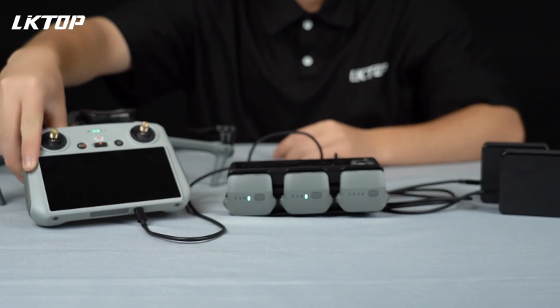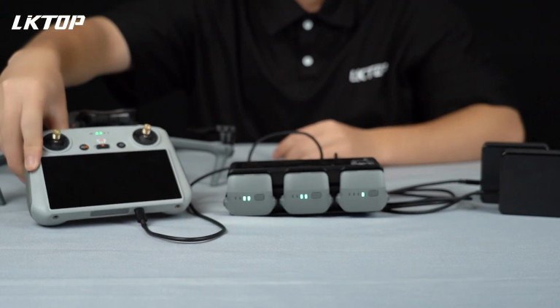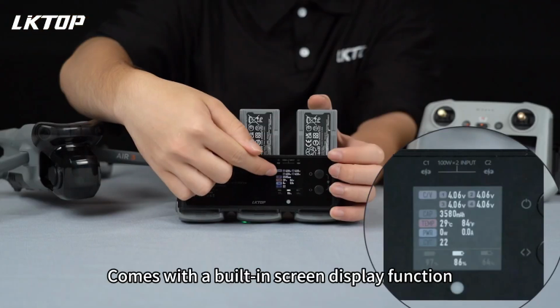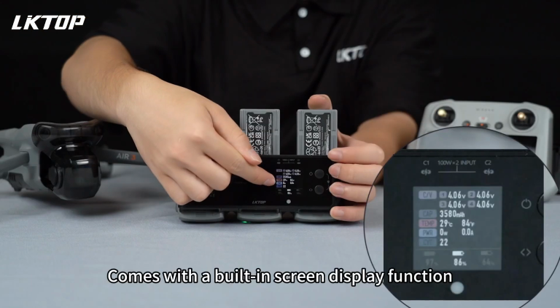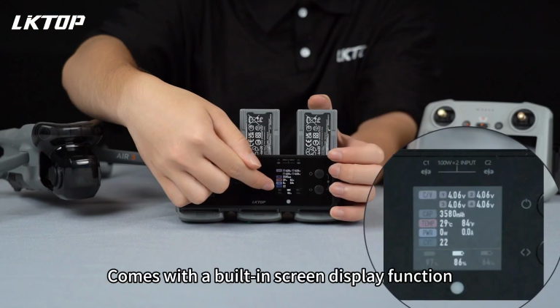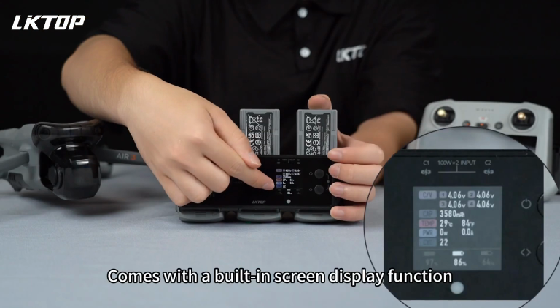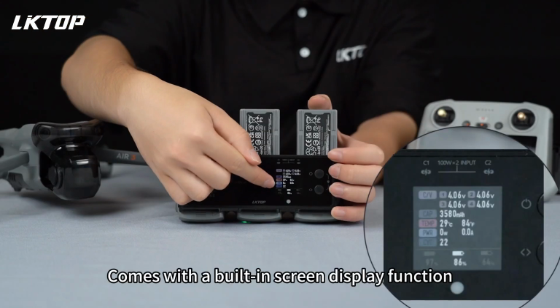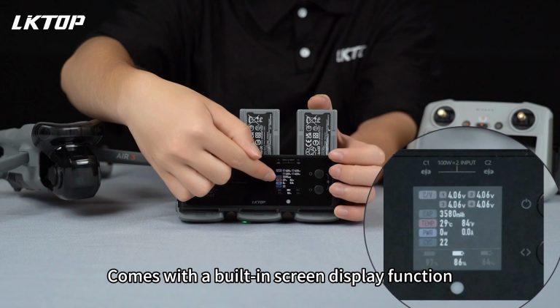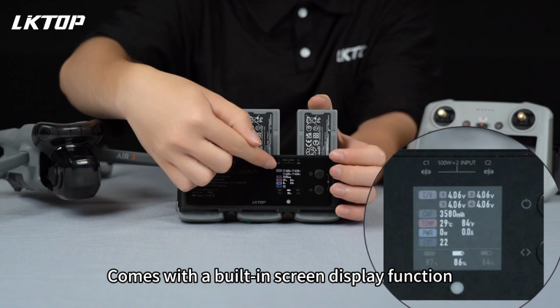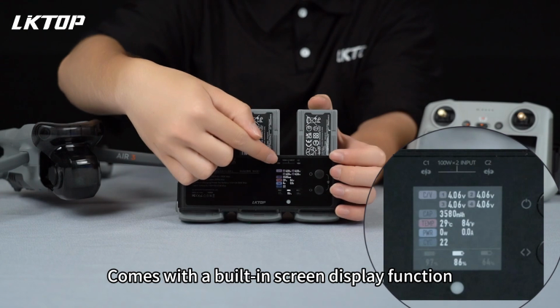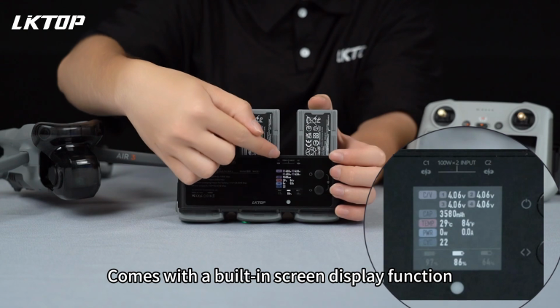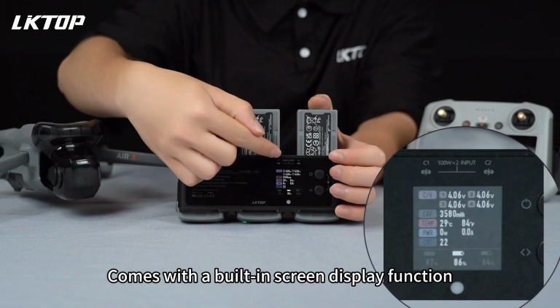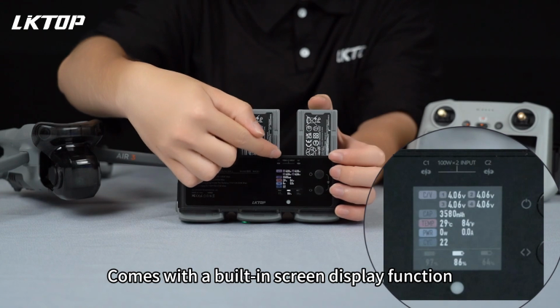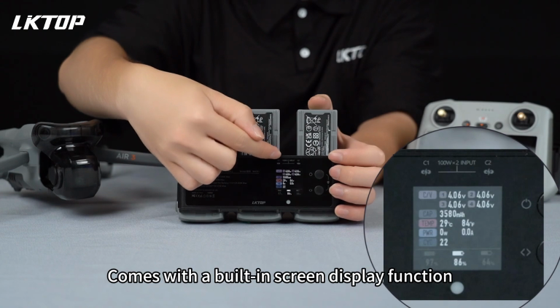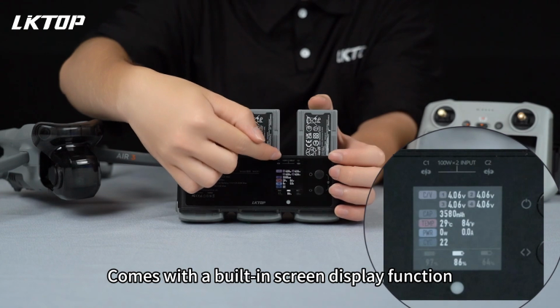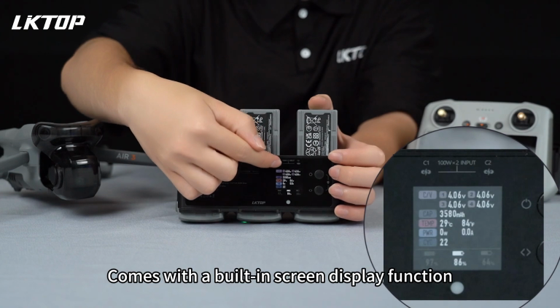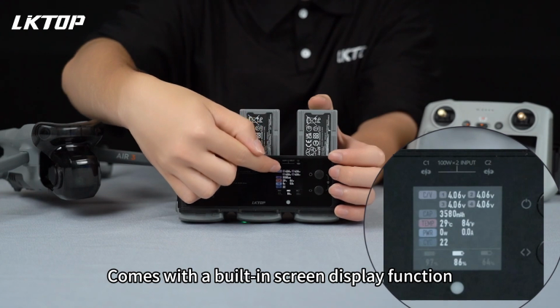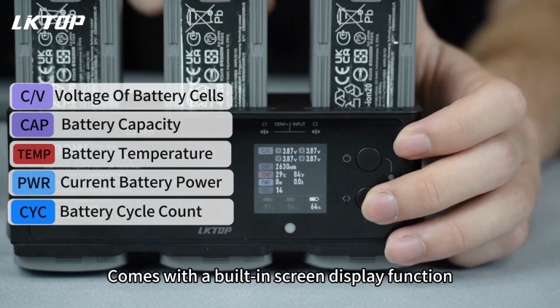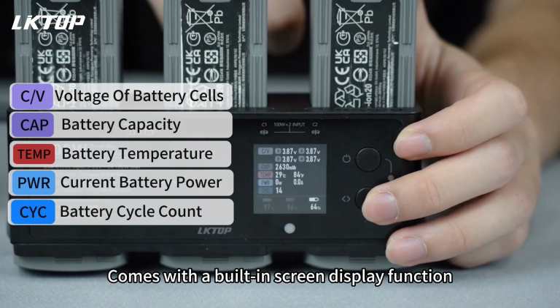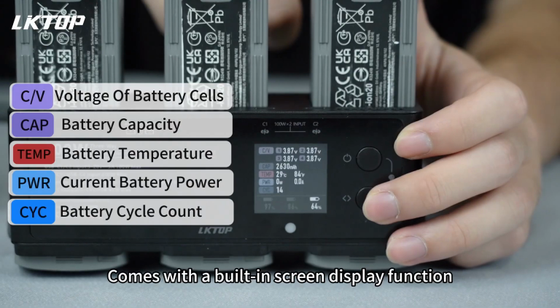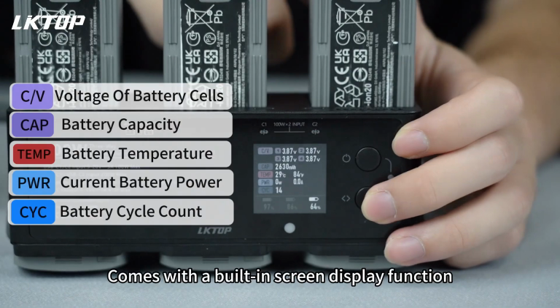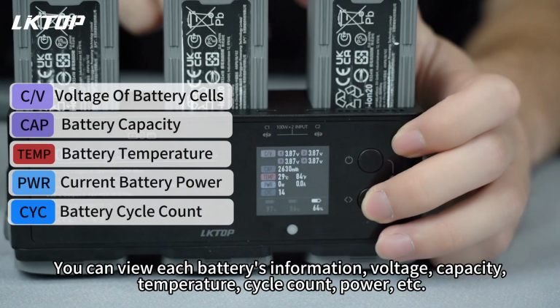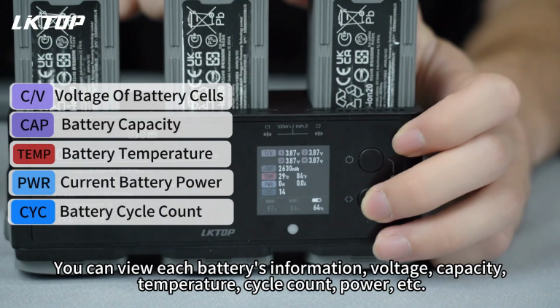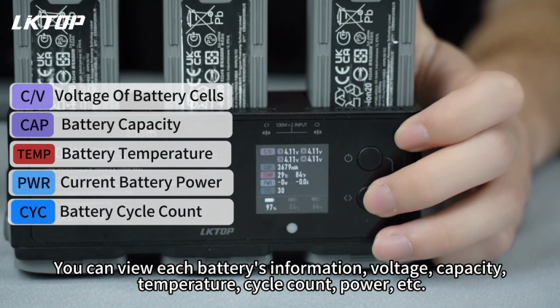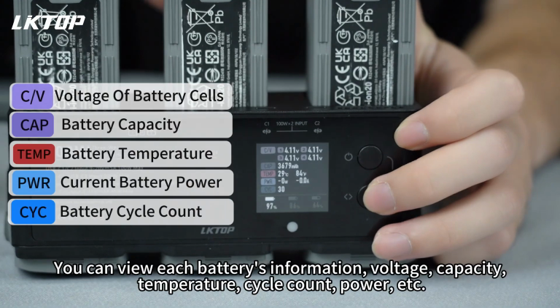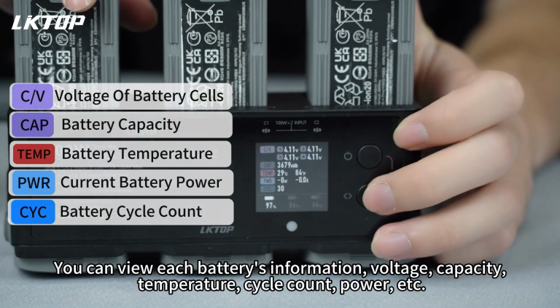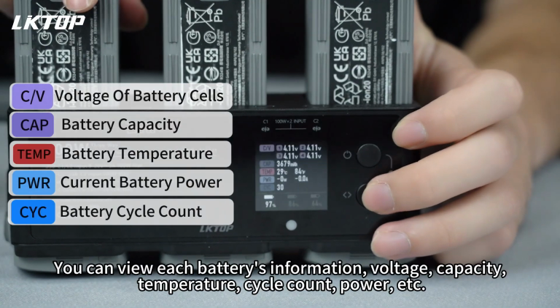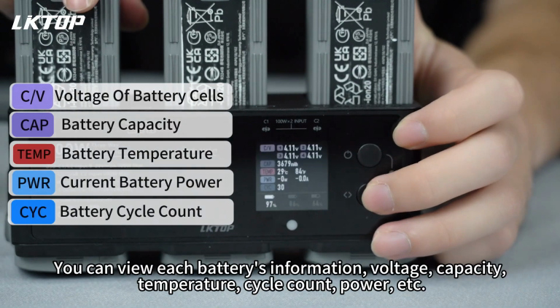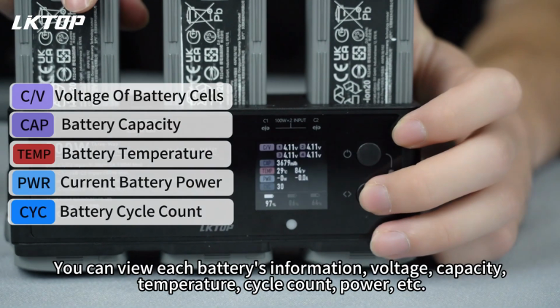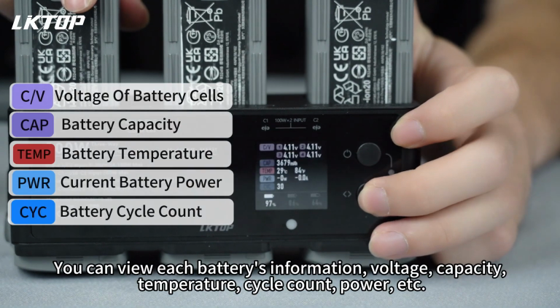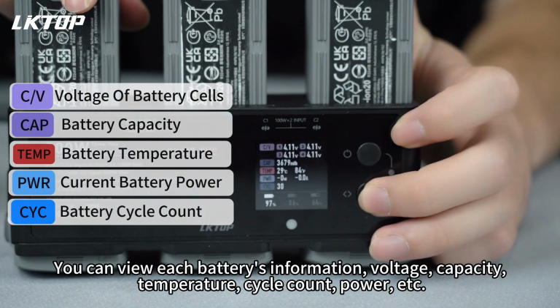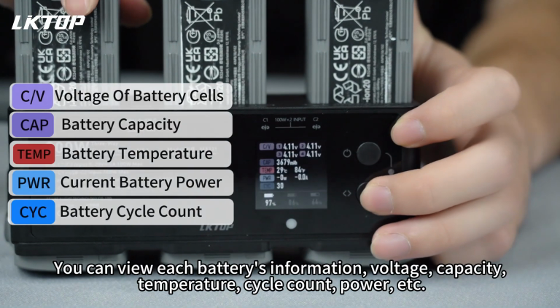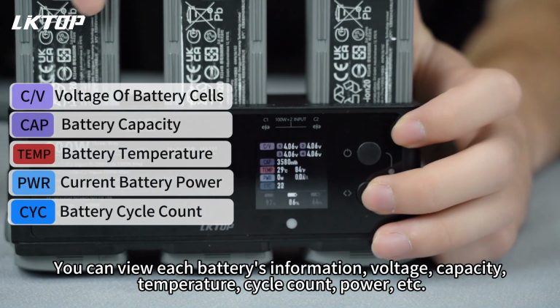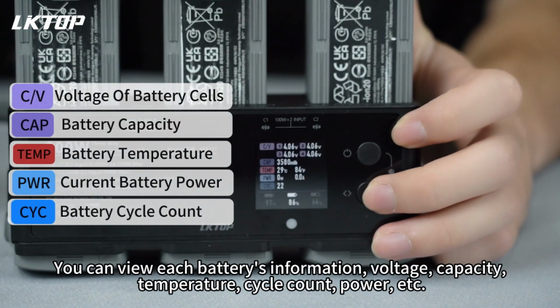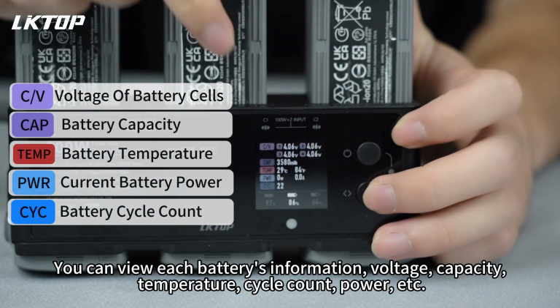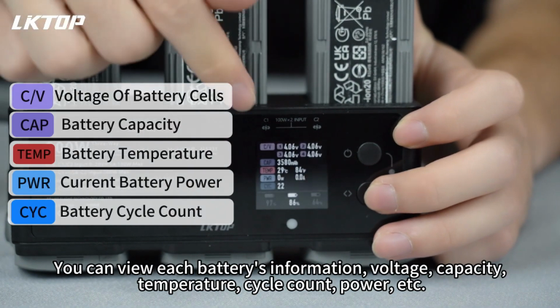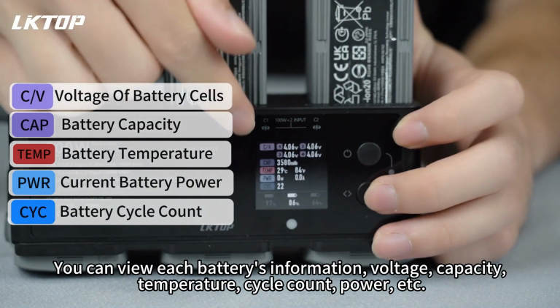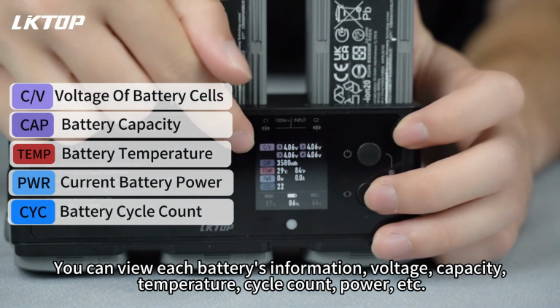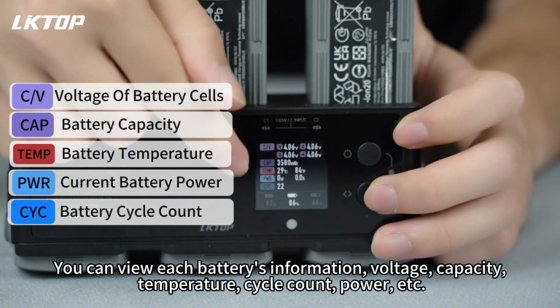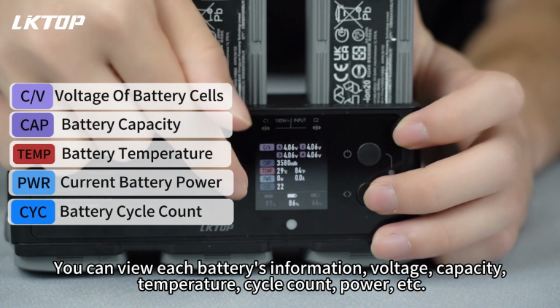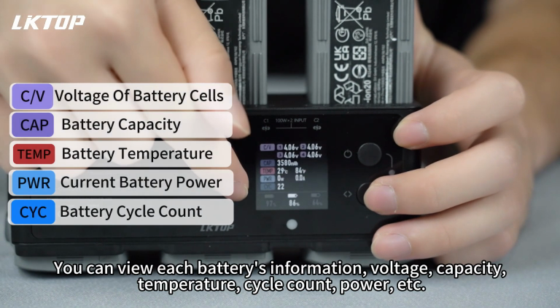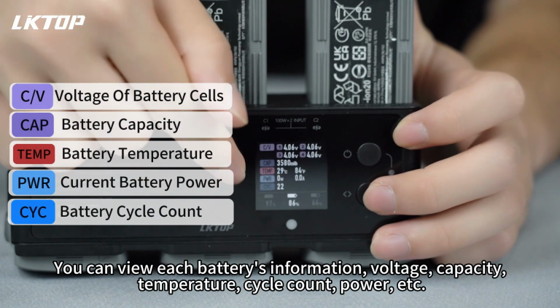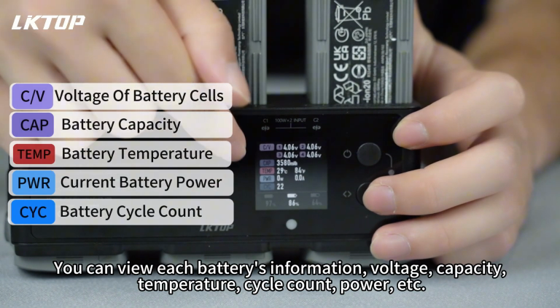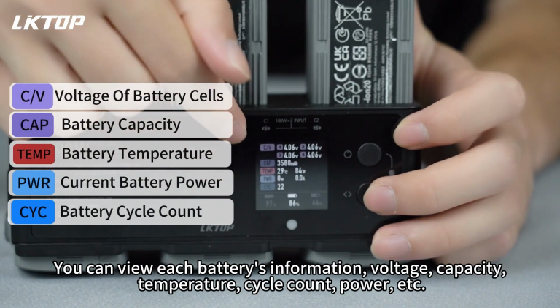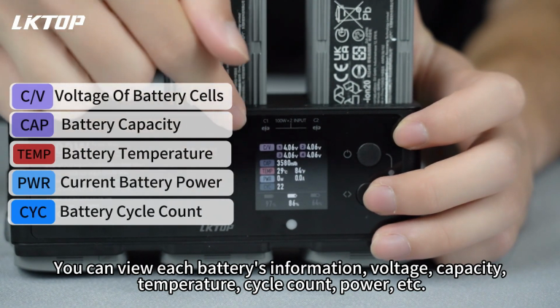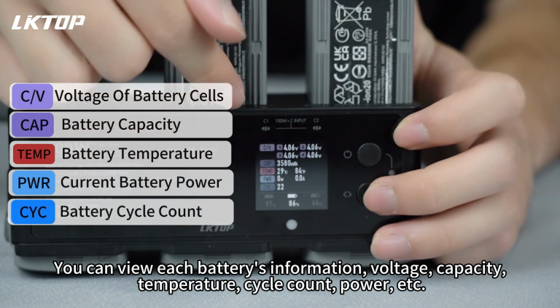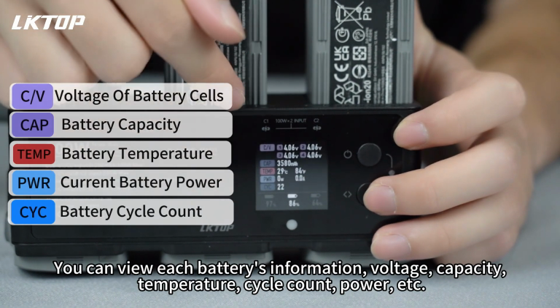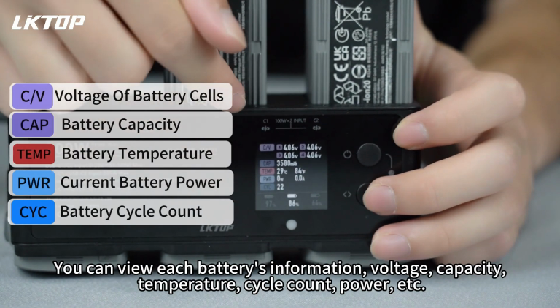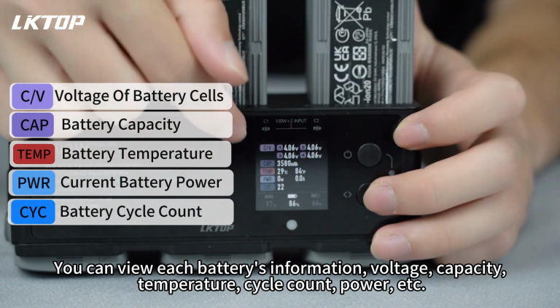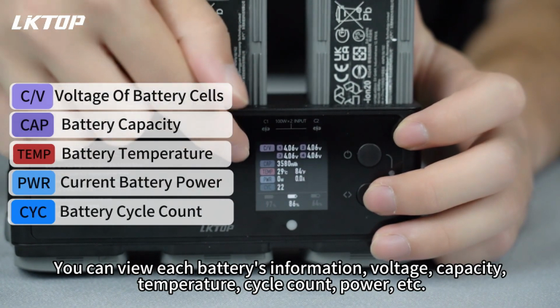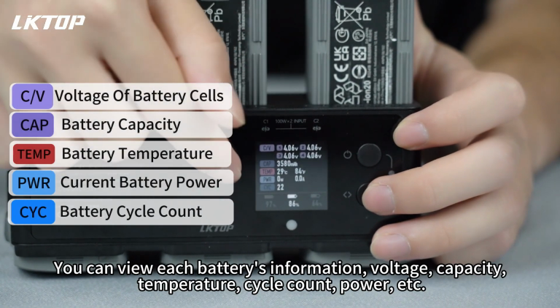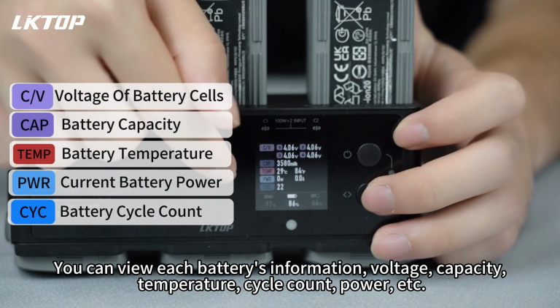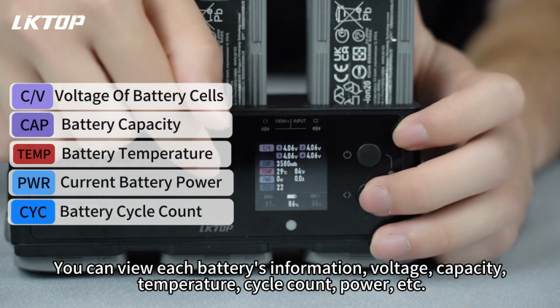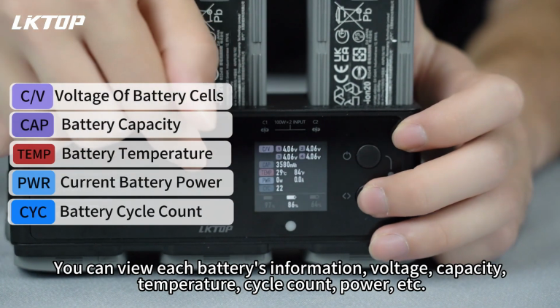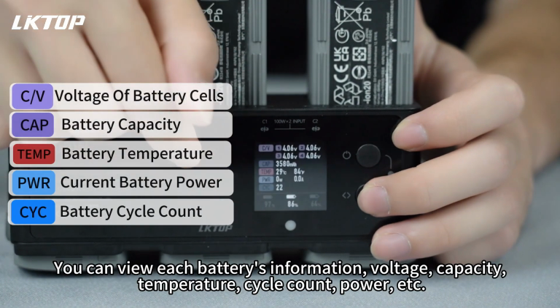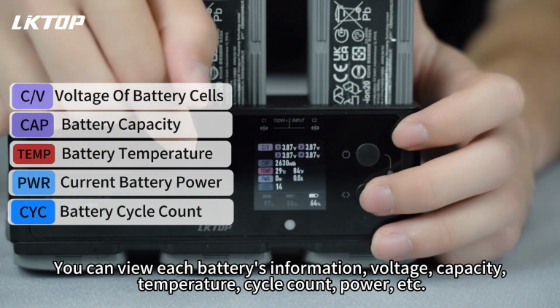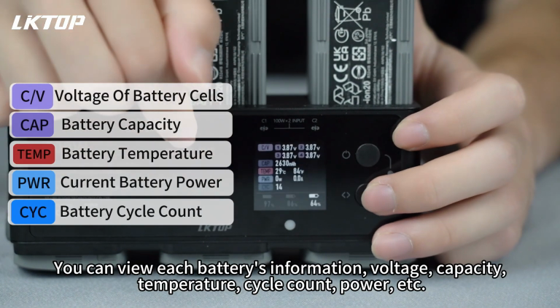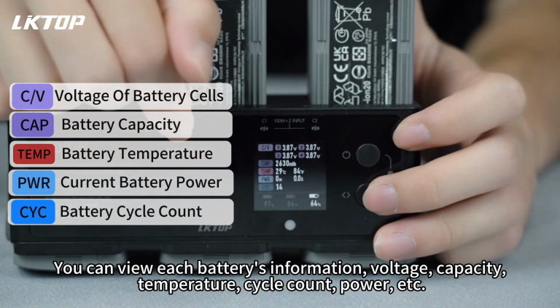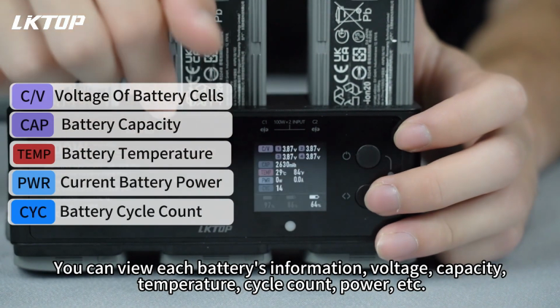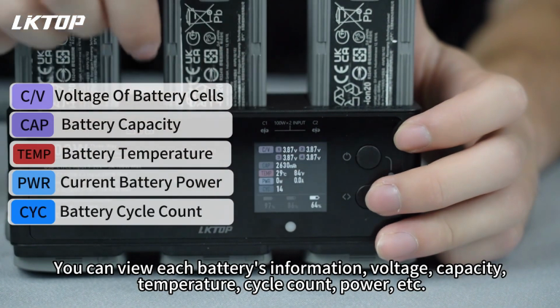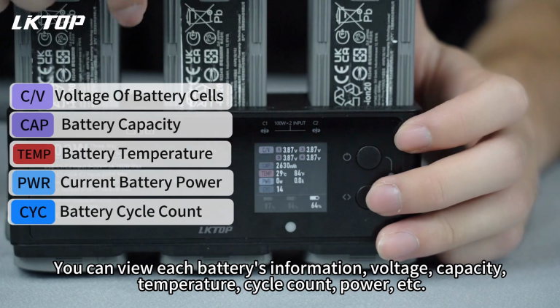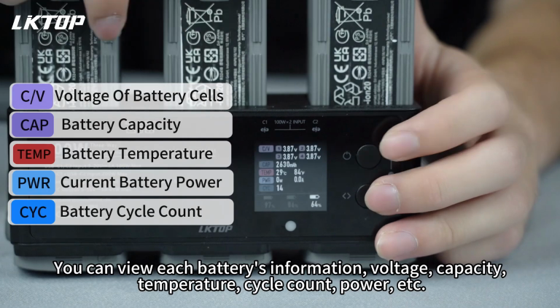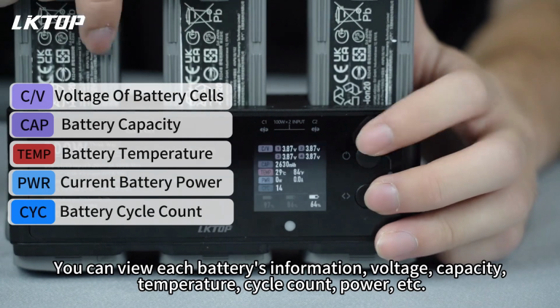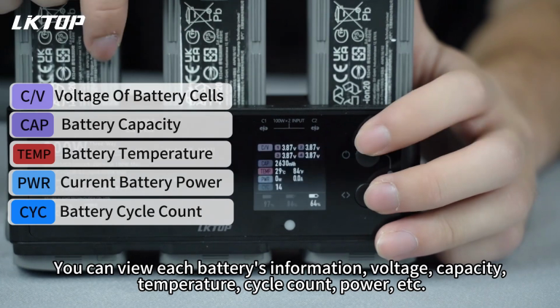It comes with a built-in screen display function. You can view each battery's information: voltage, capacity, temperature, cycle count, and power.